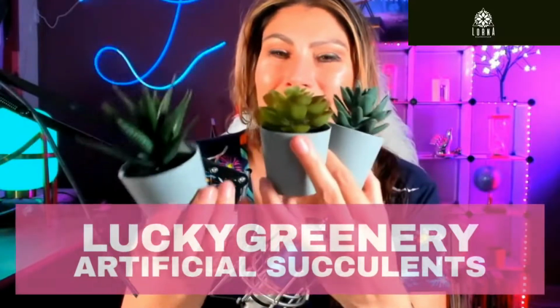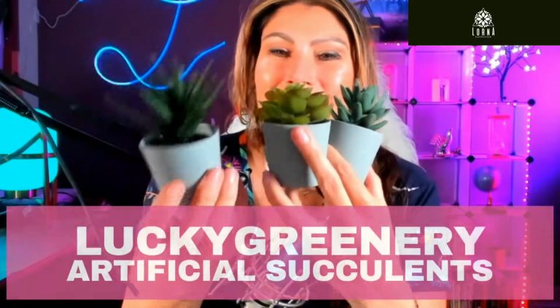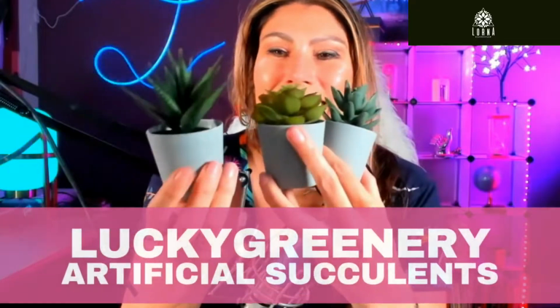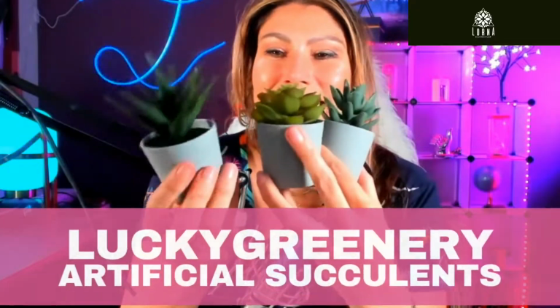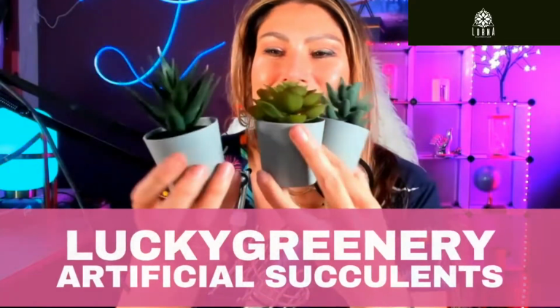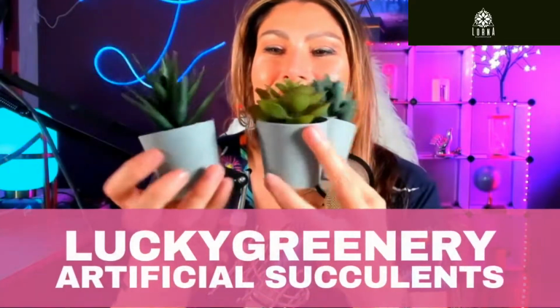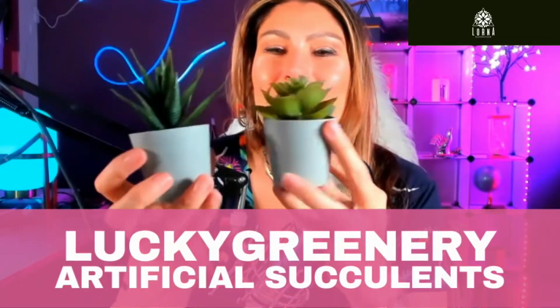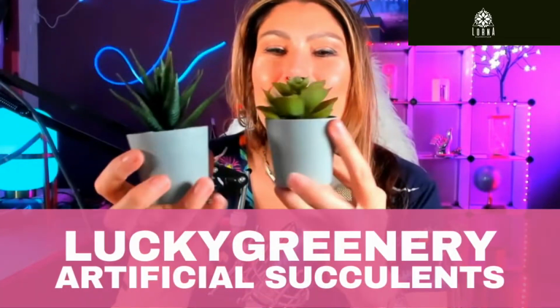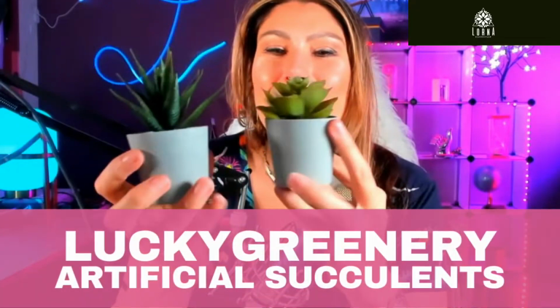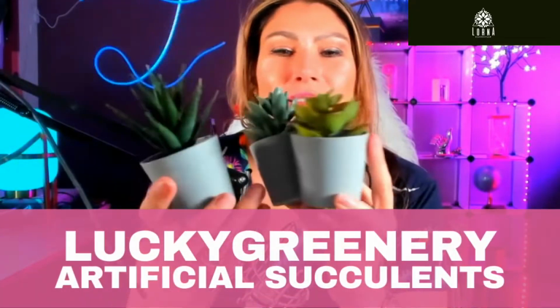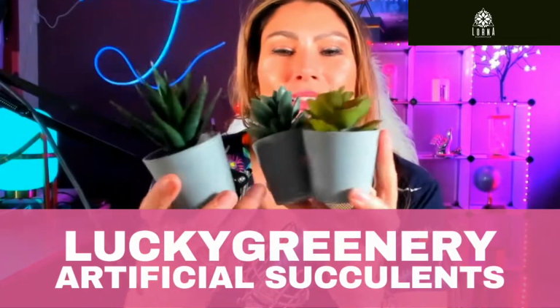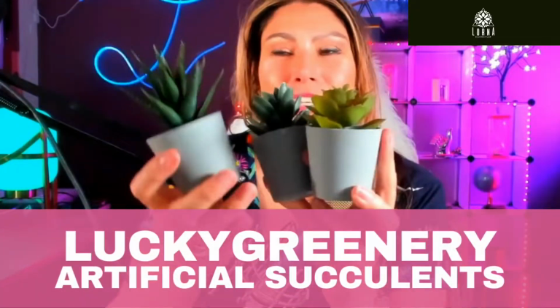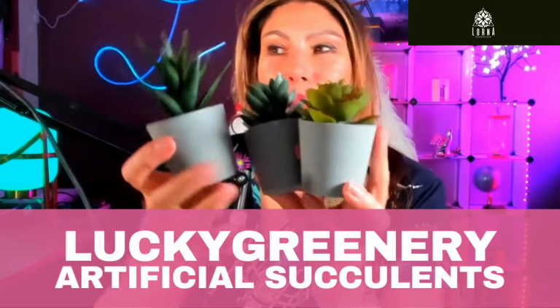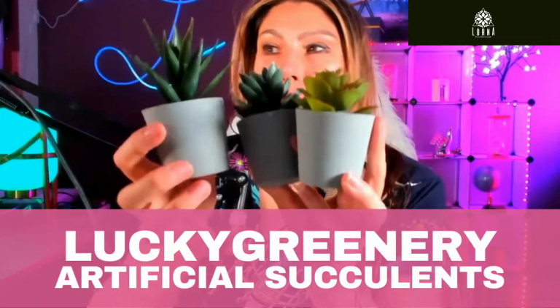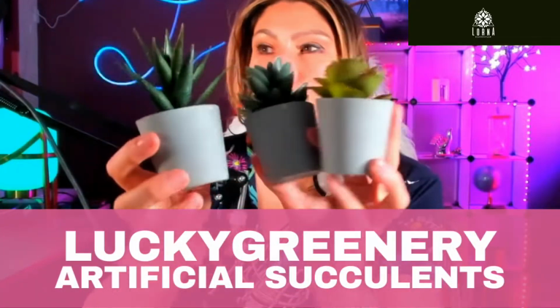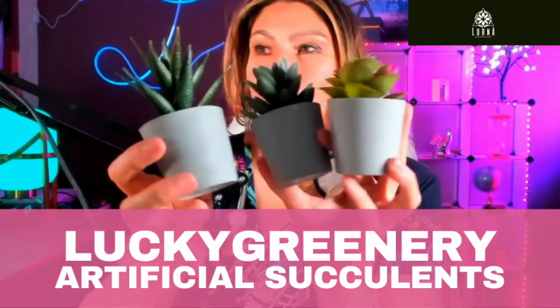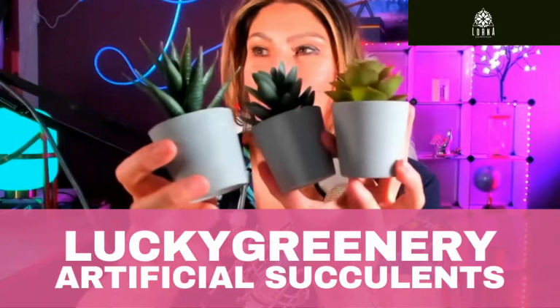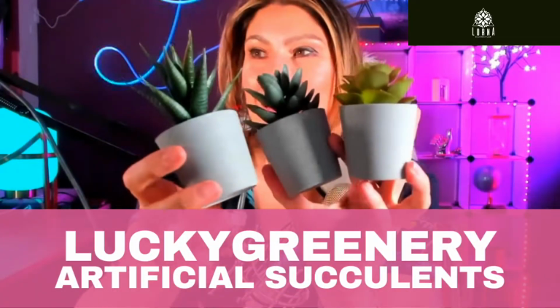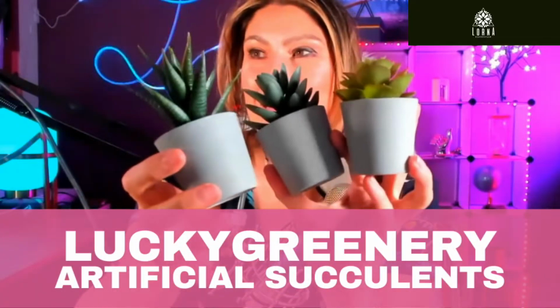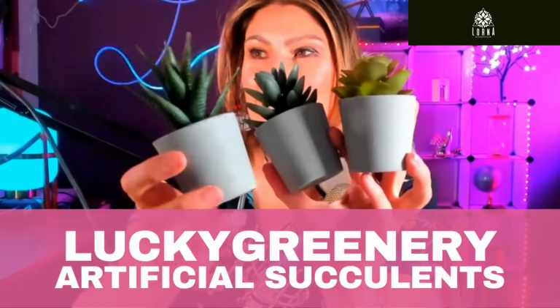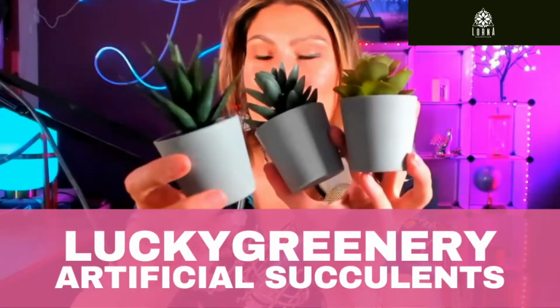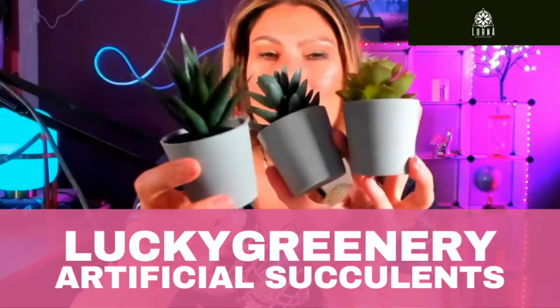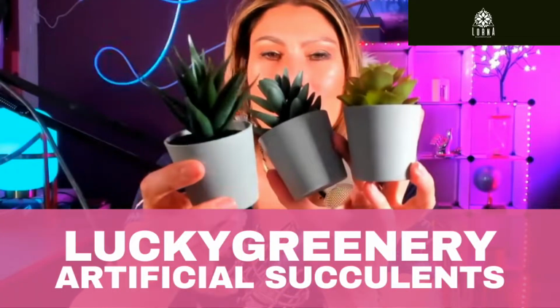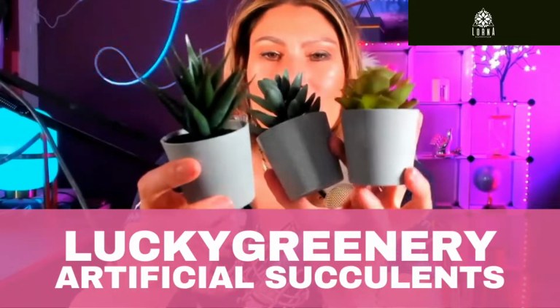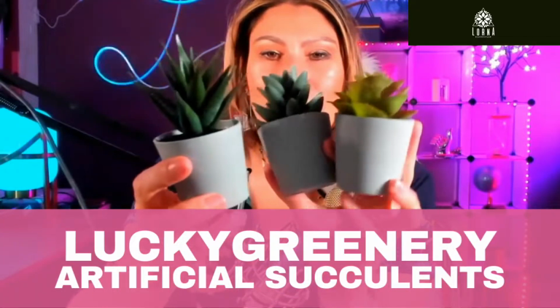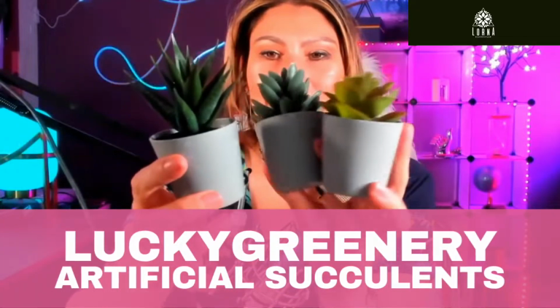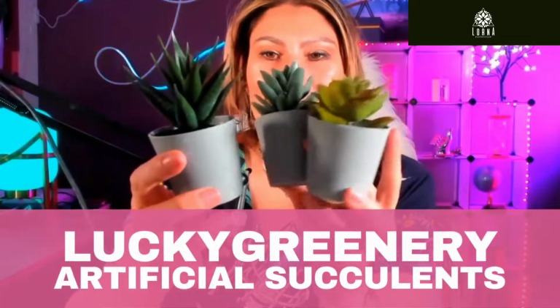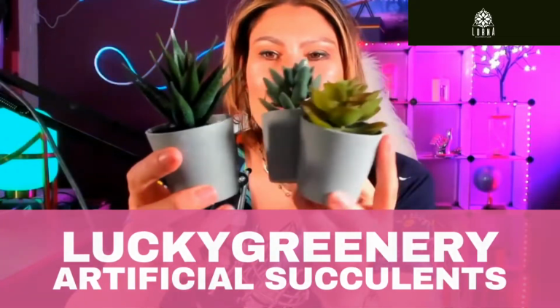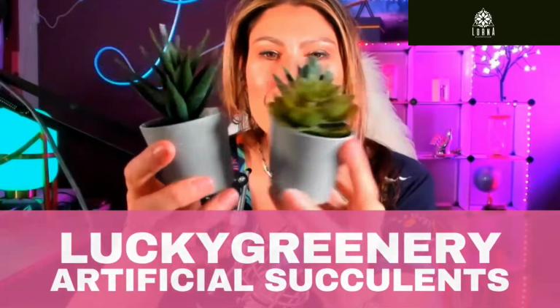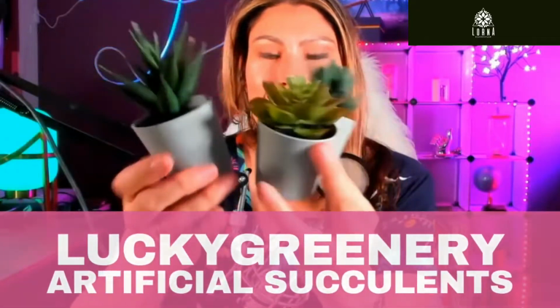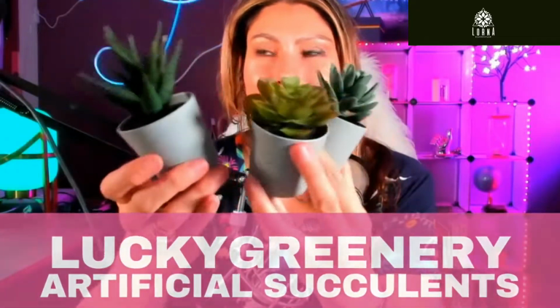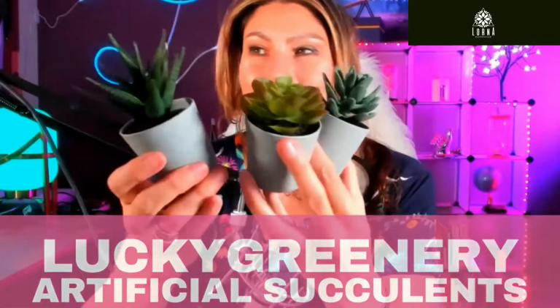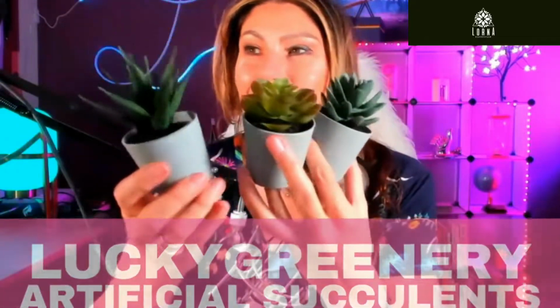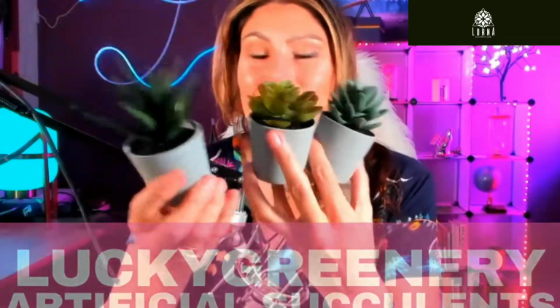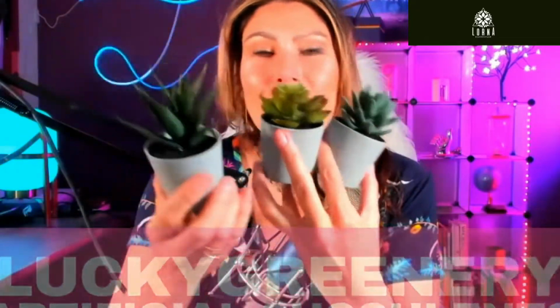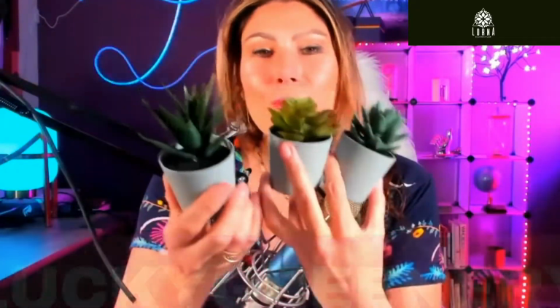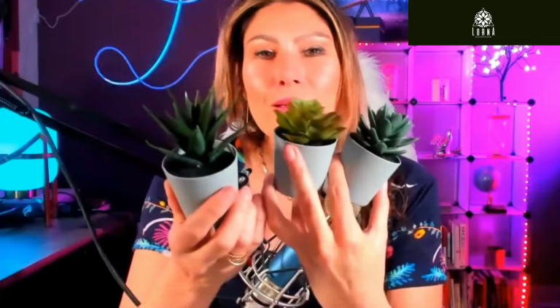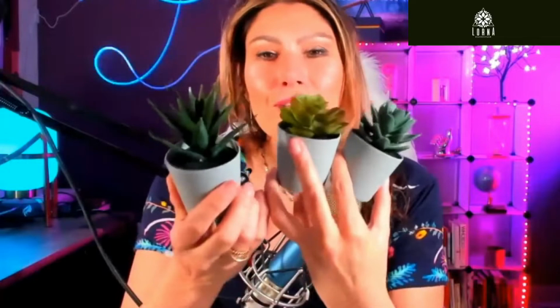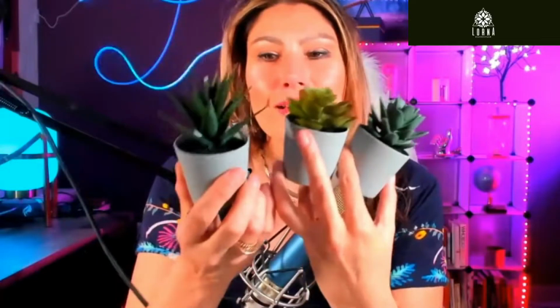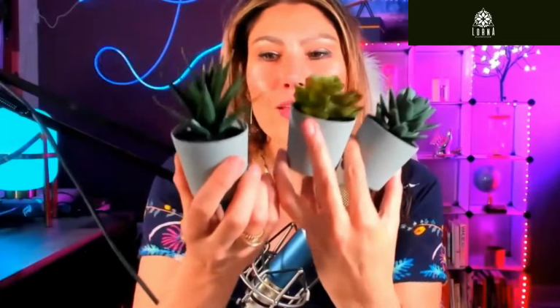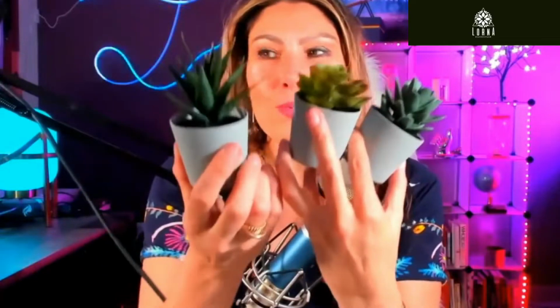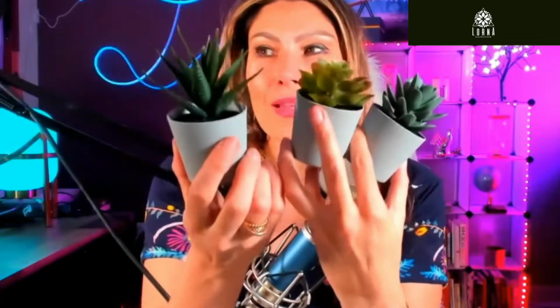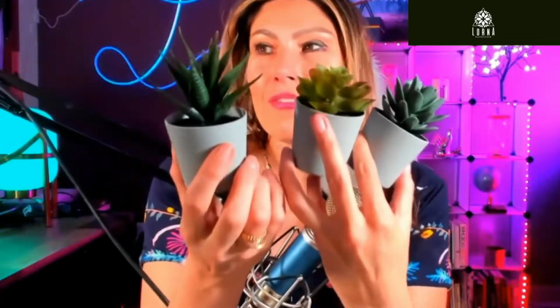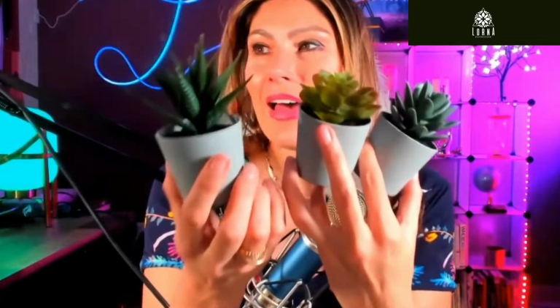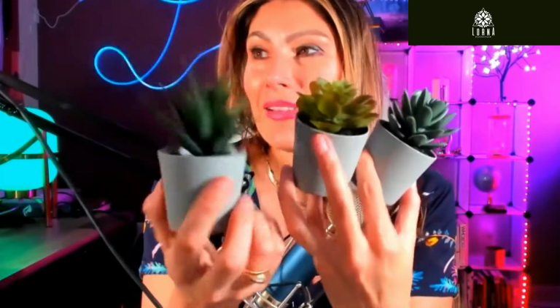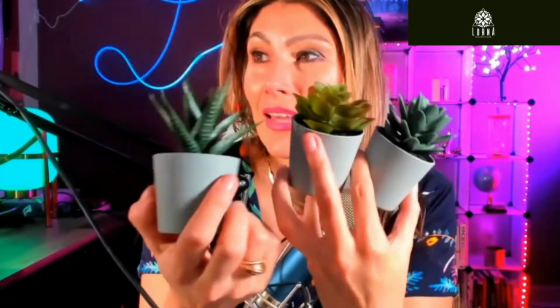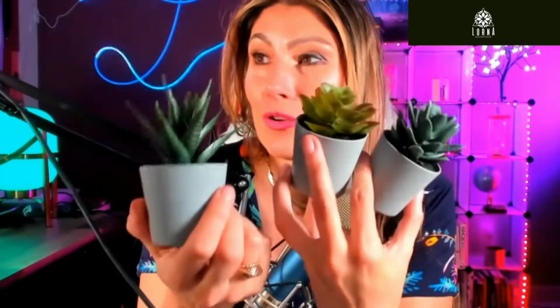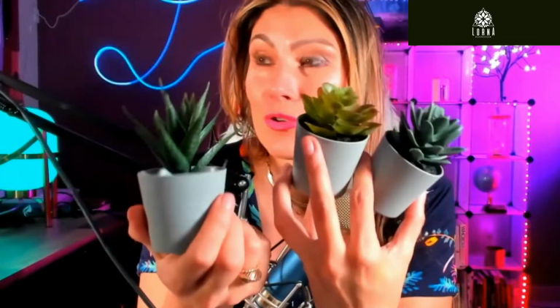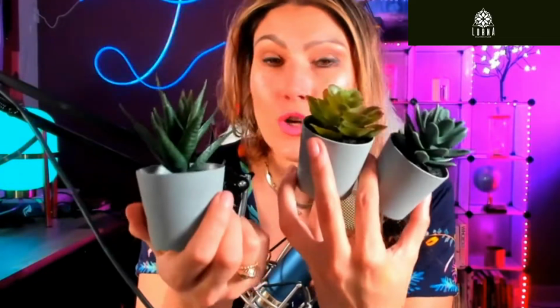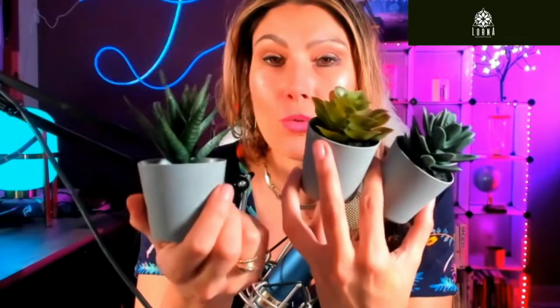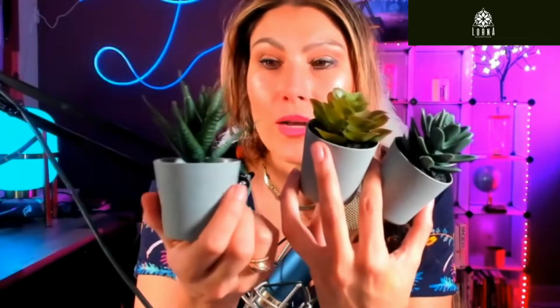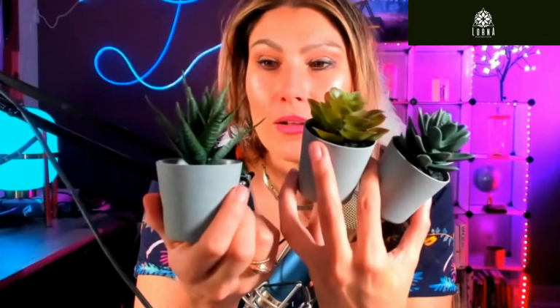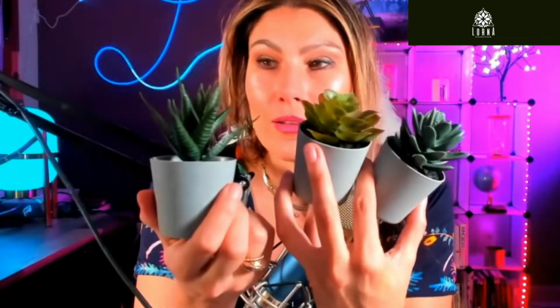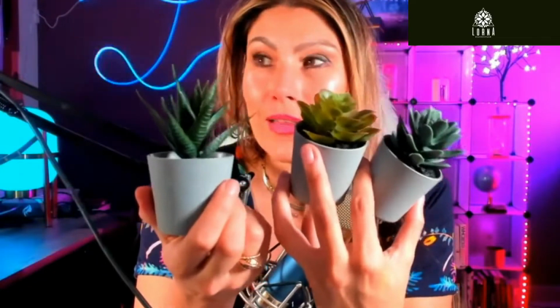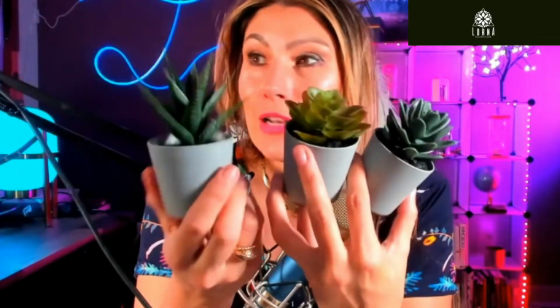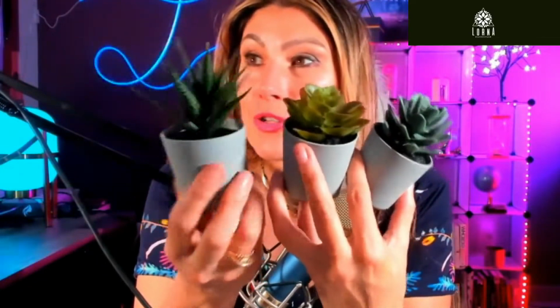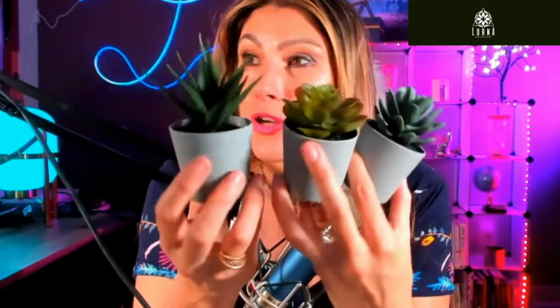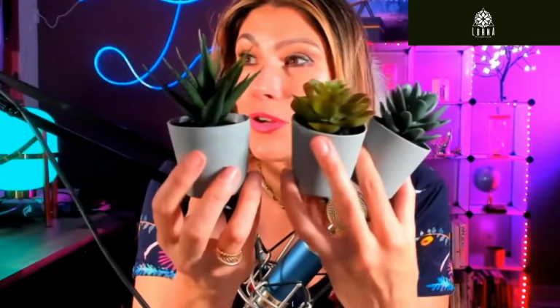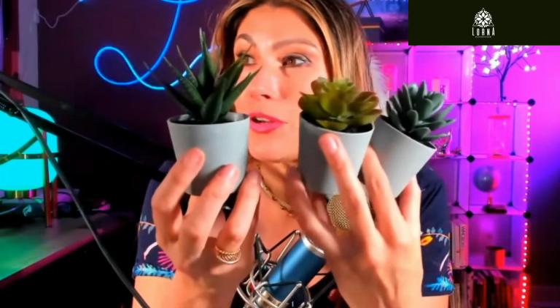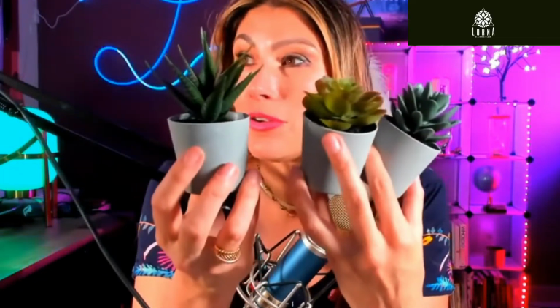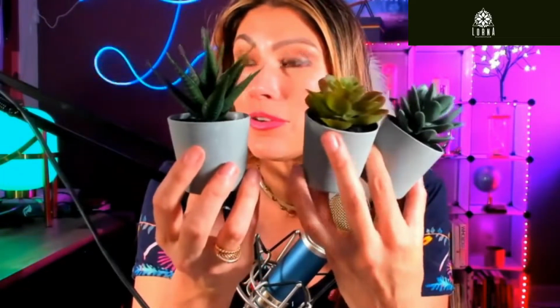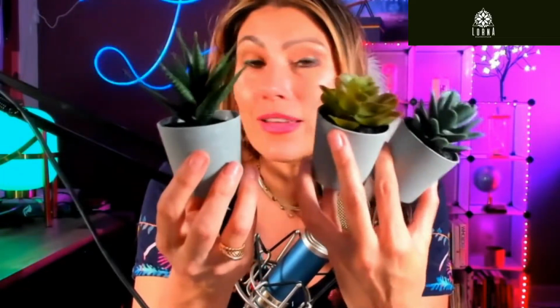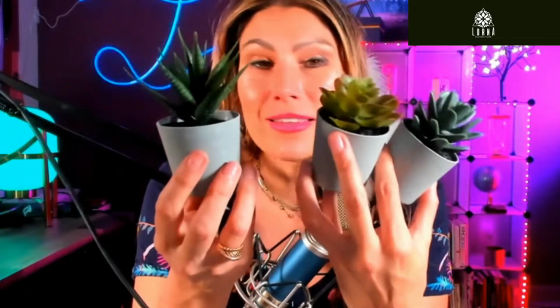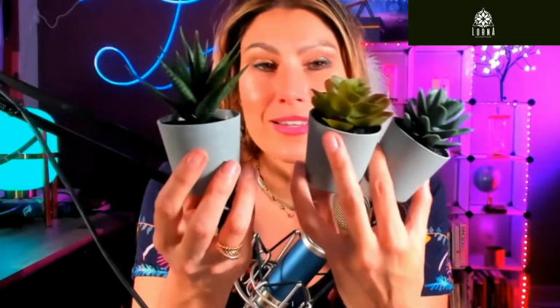These small plants, these succulent plants, they are not real. Can you believe that? They look so real. They look so cute. Look at this.